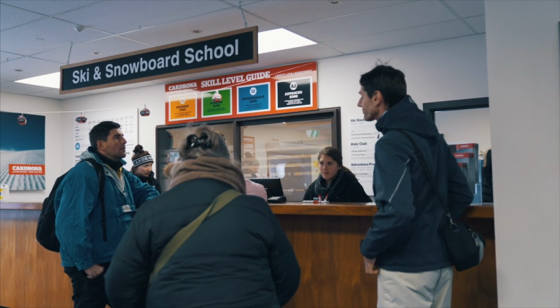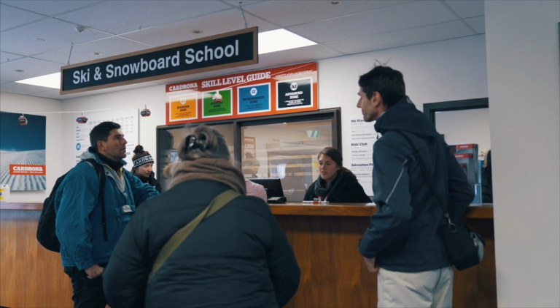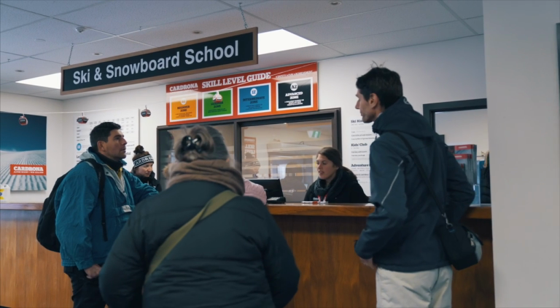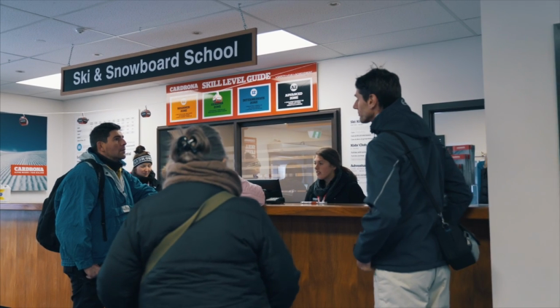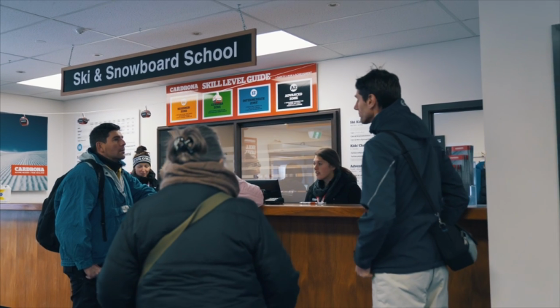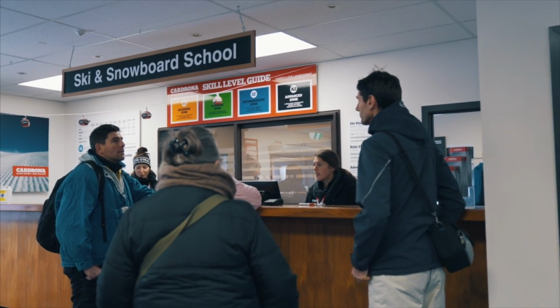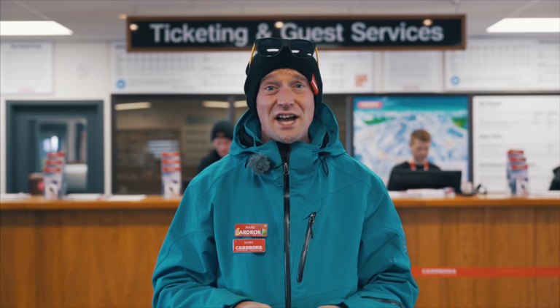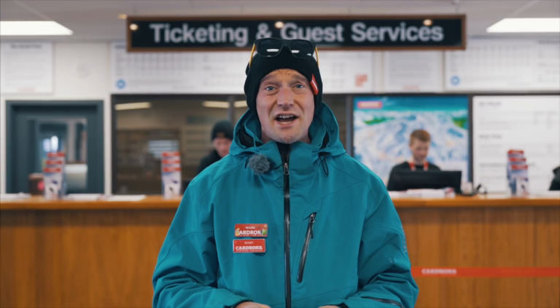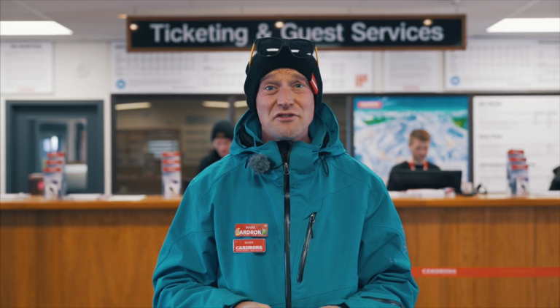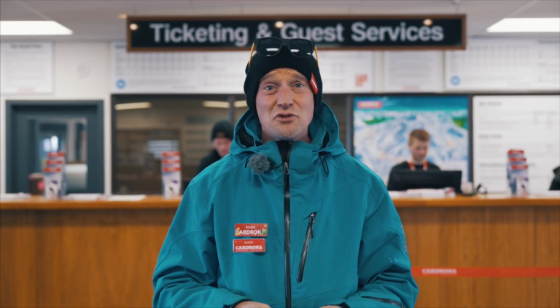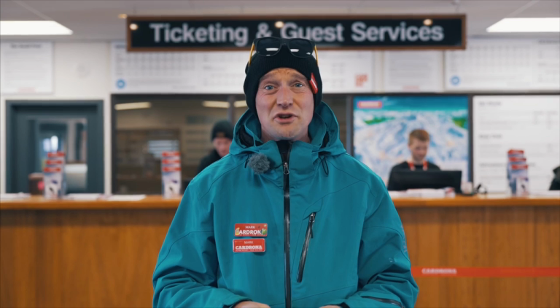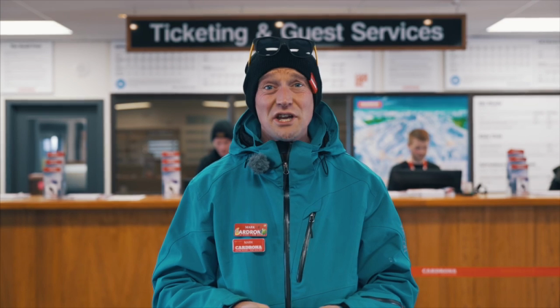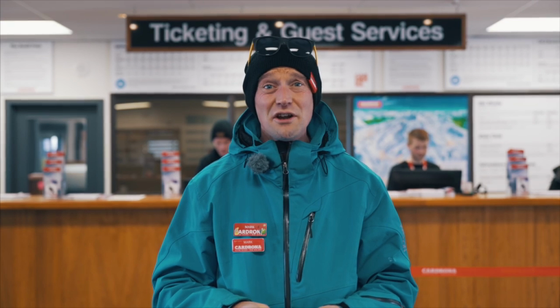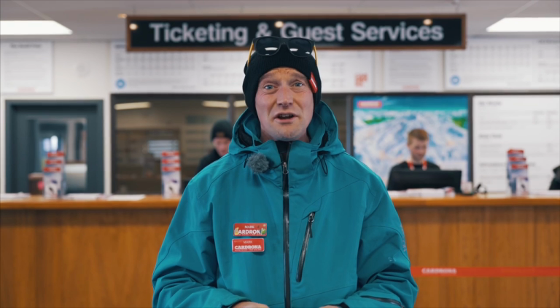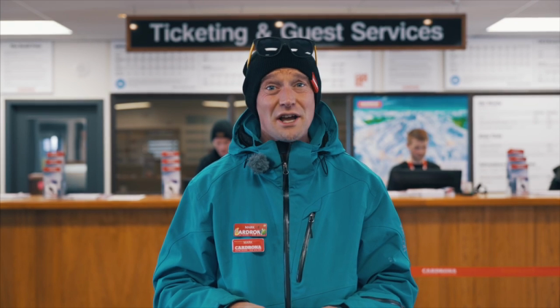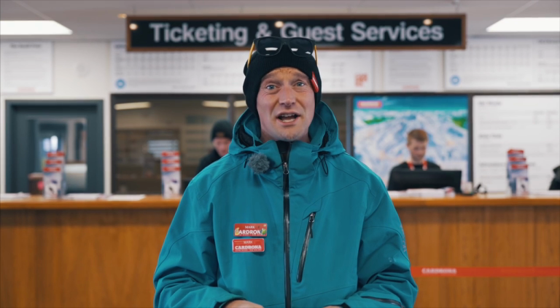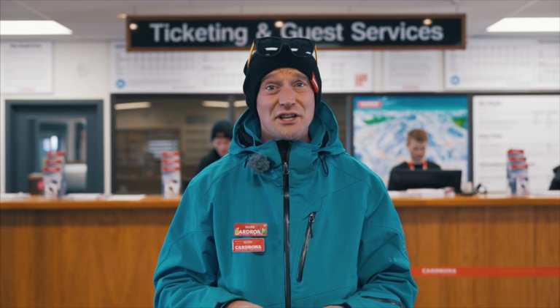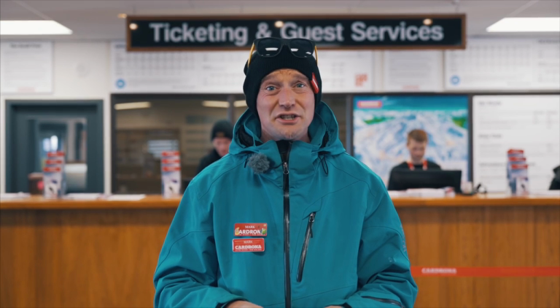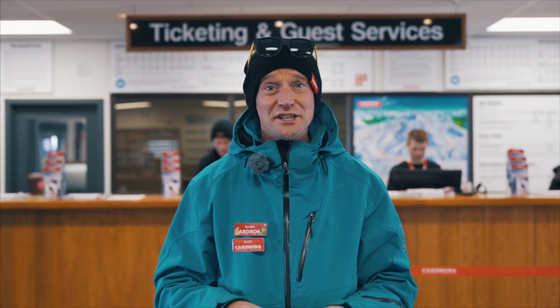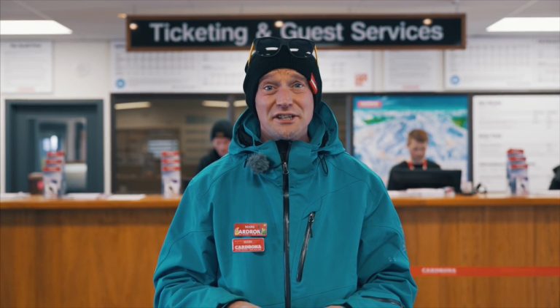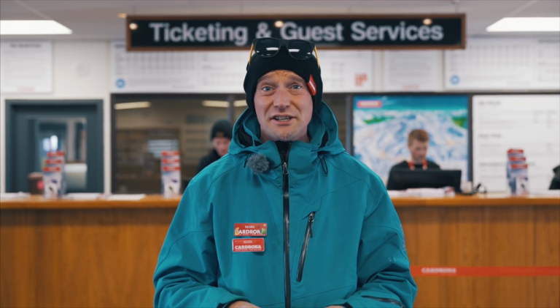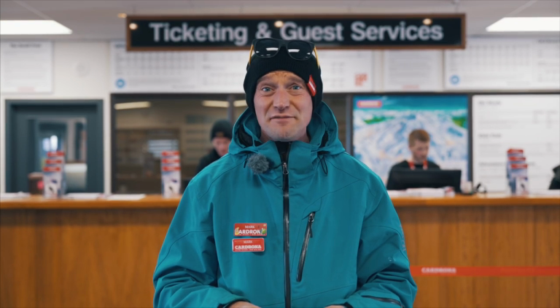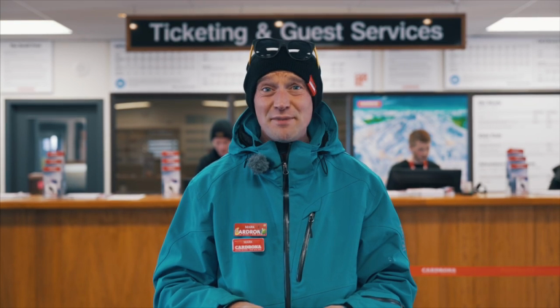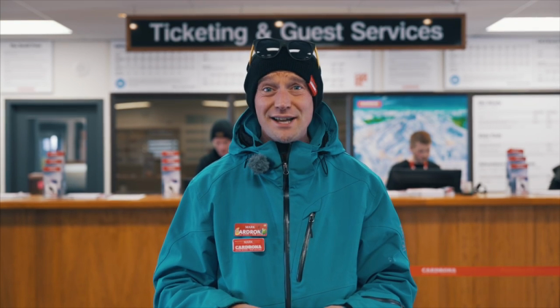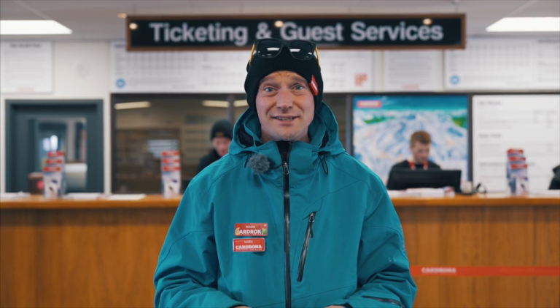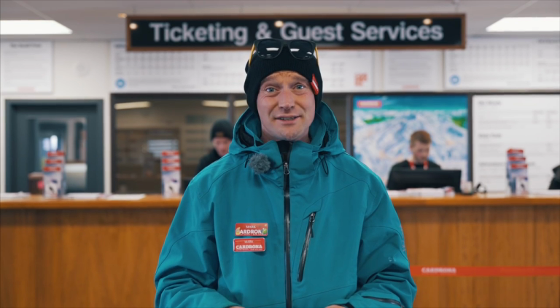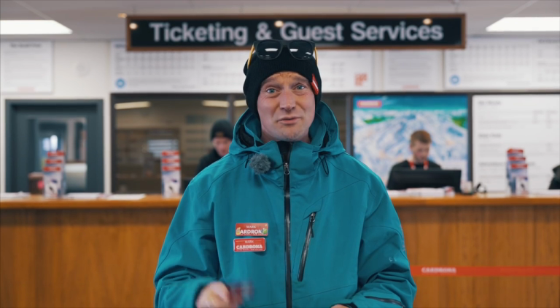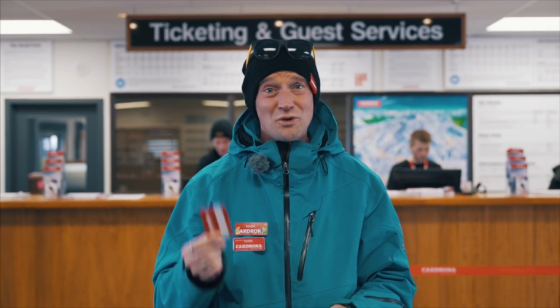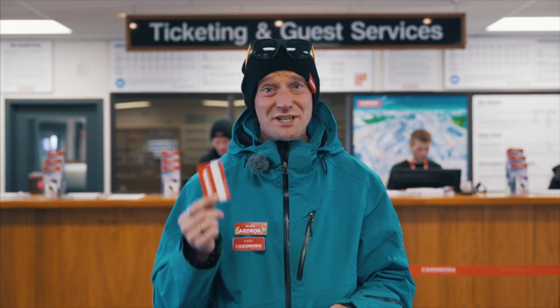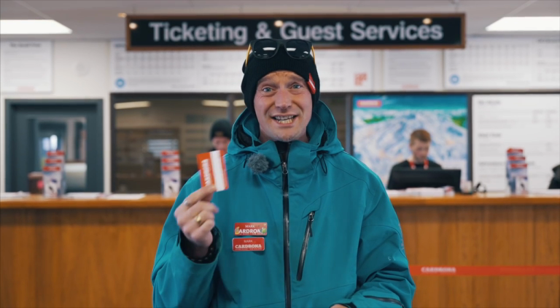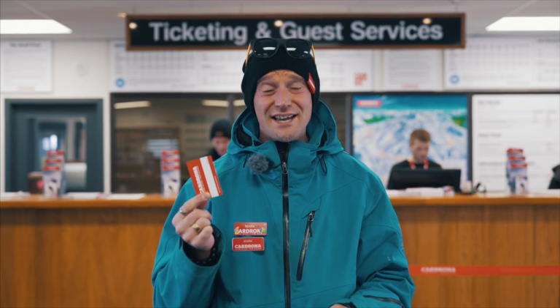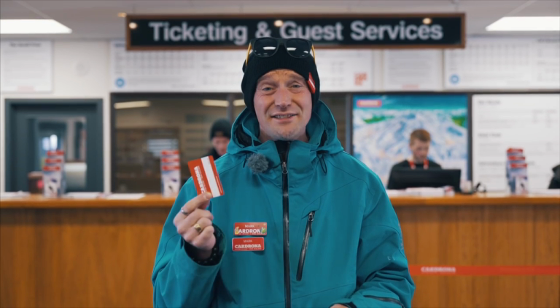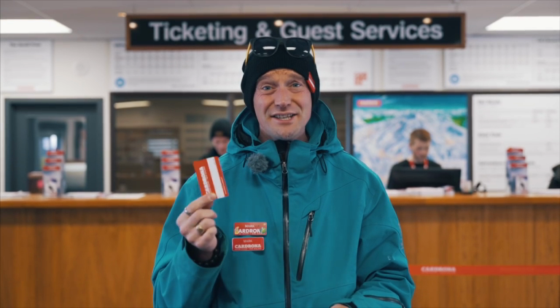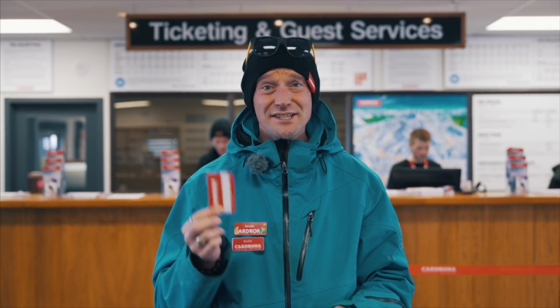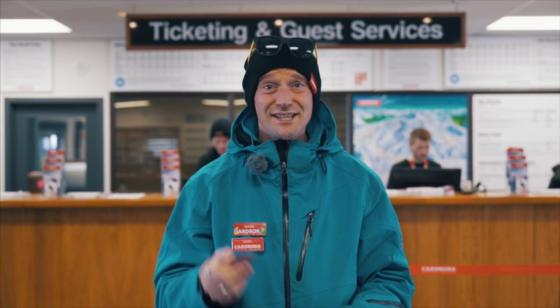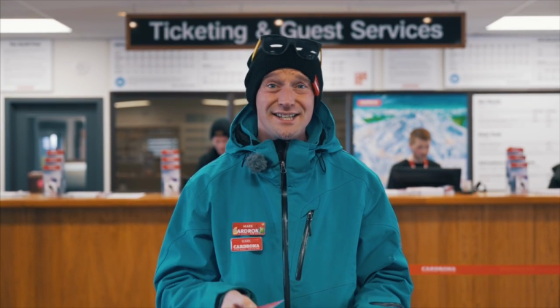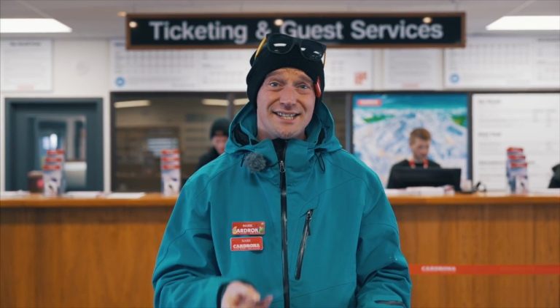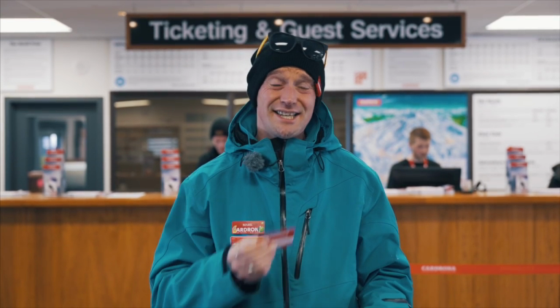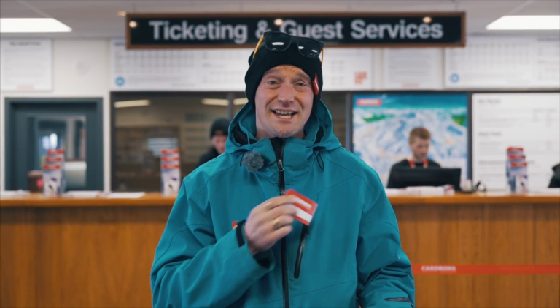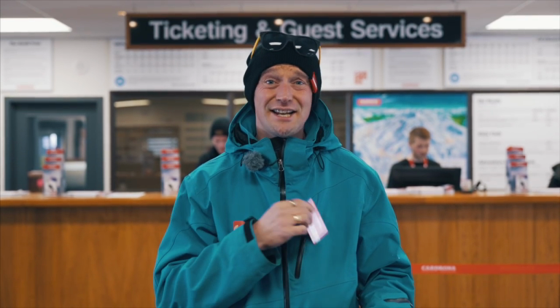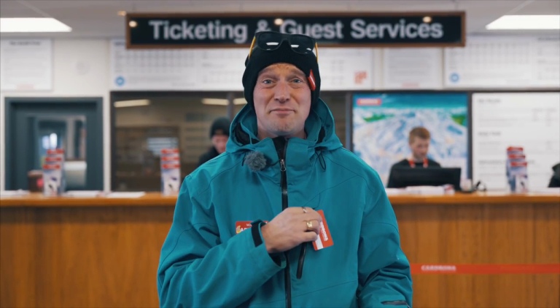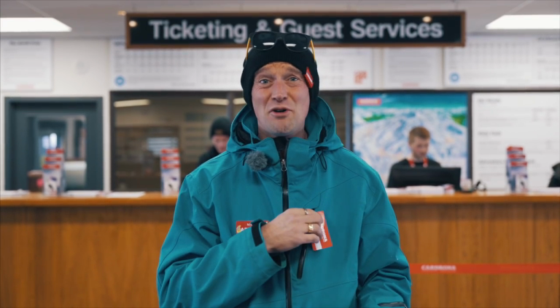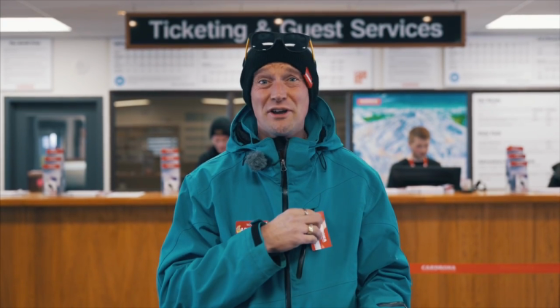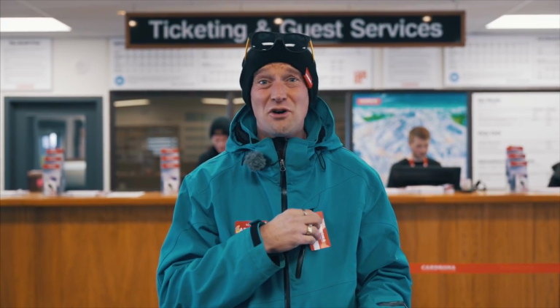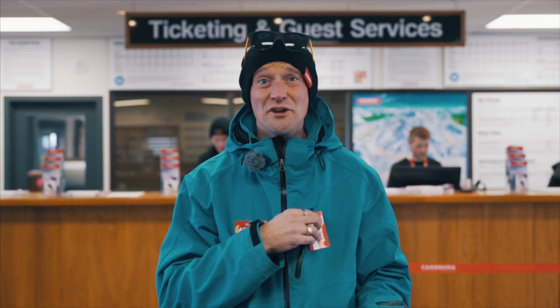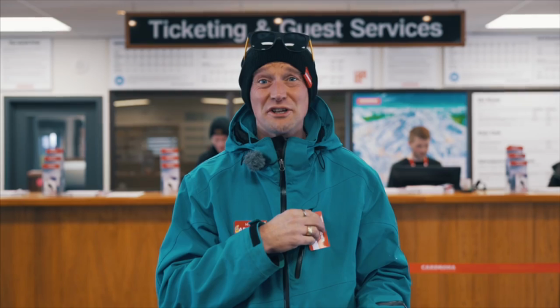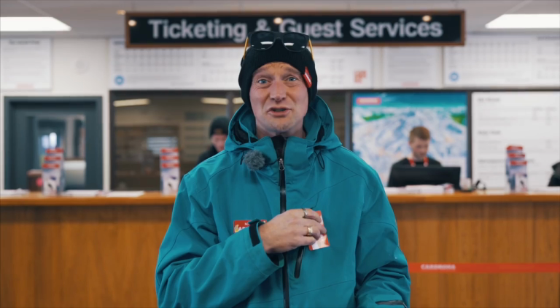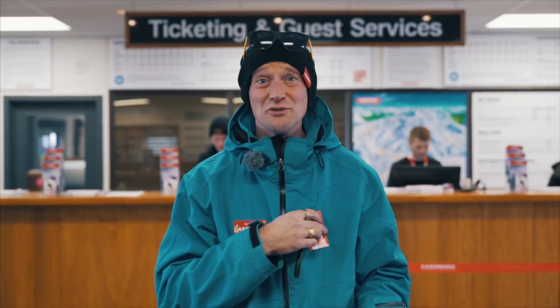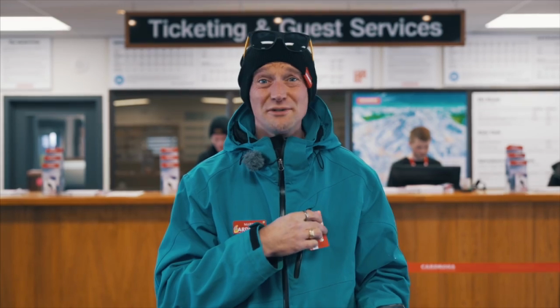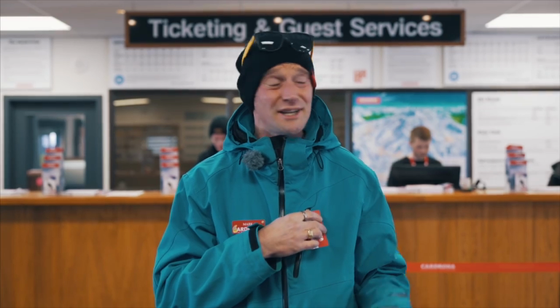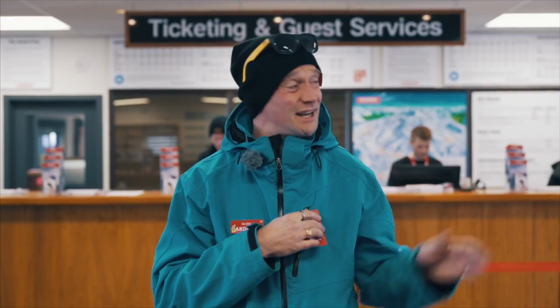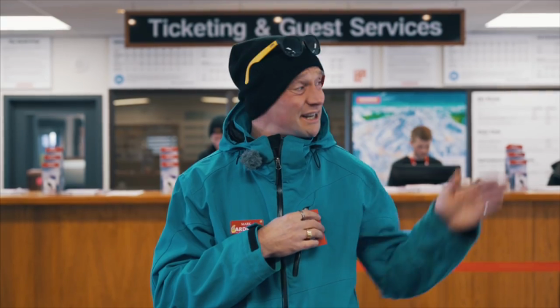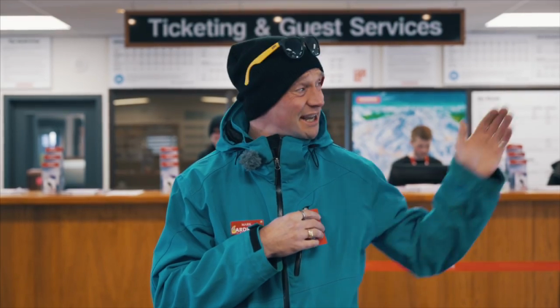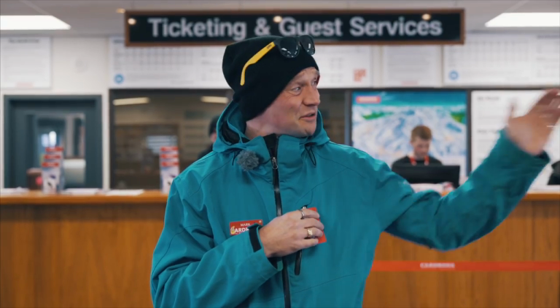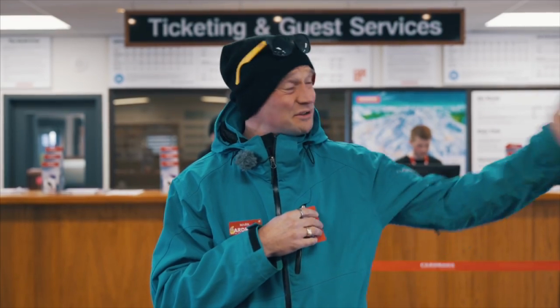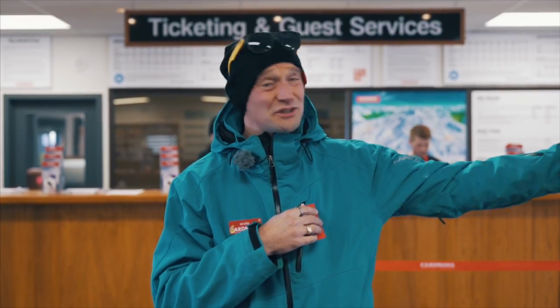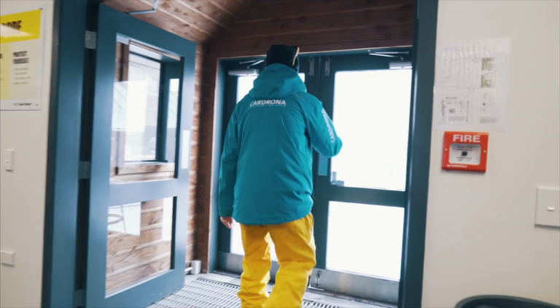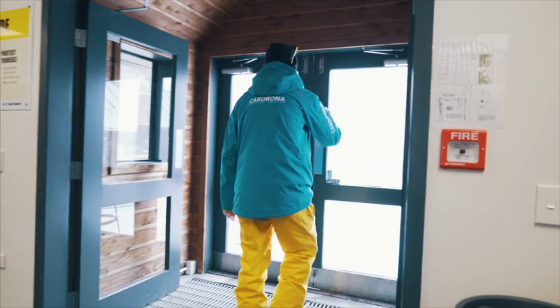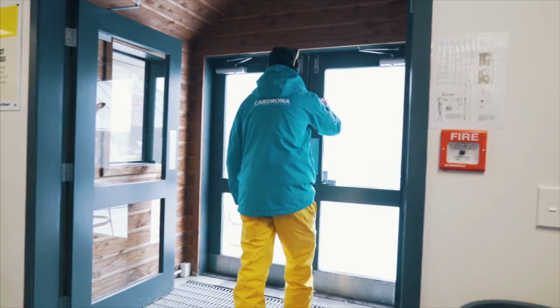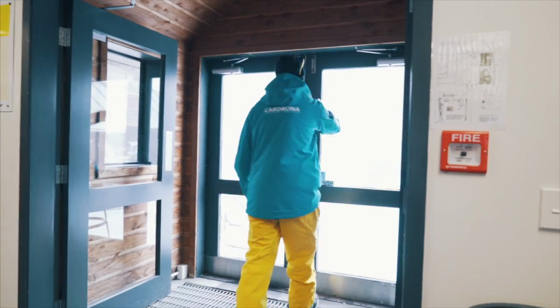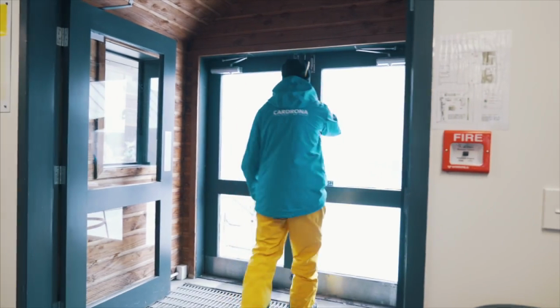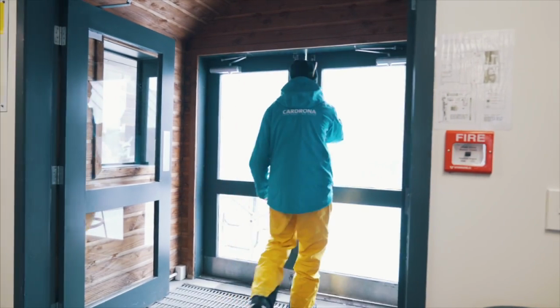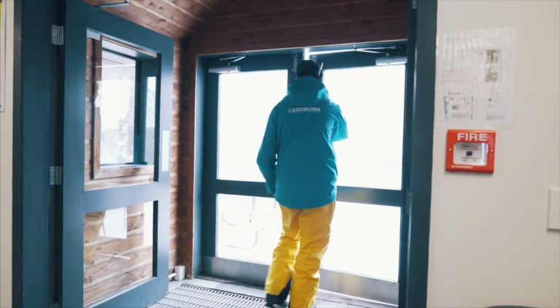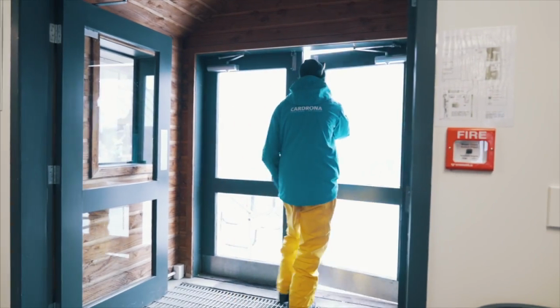If you already have your own gear and you just need a lift pass, once you get this, stick it in your pocket on its own and head out these doors to the slopes.